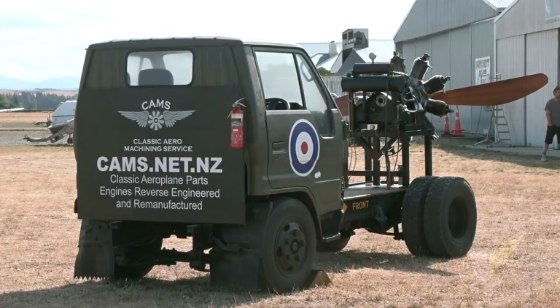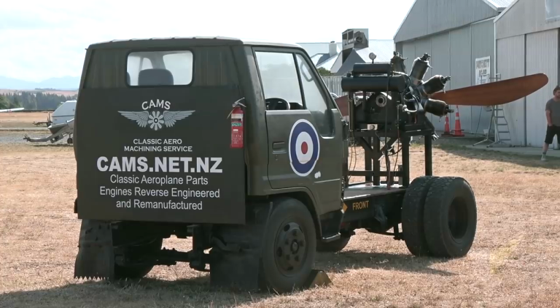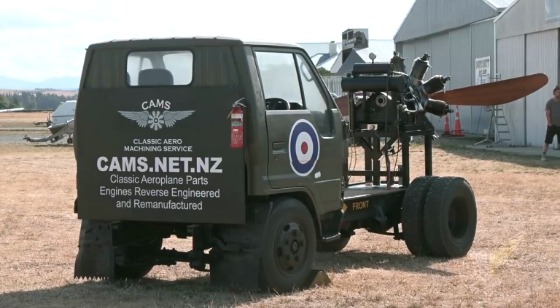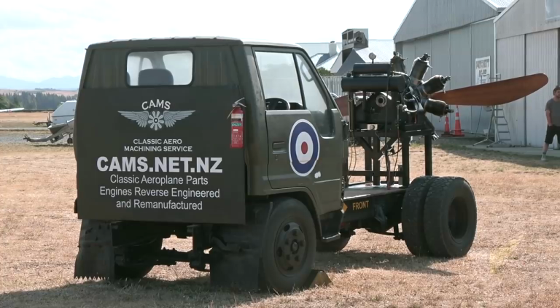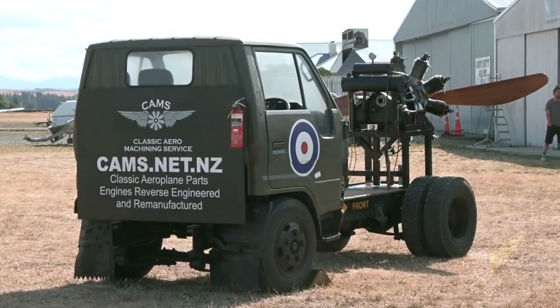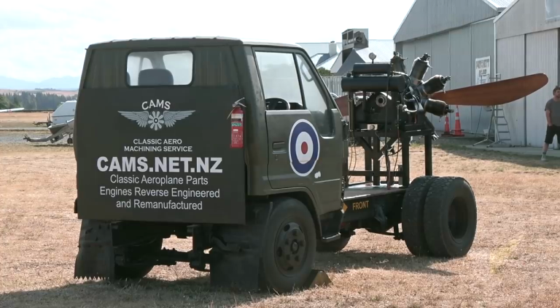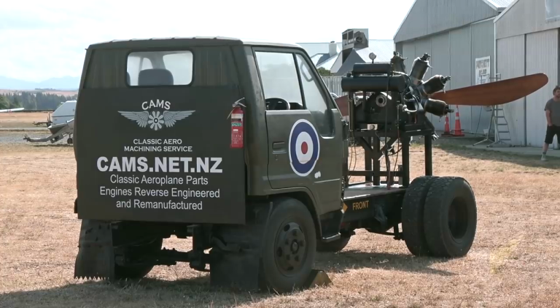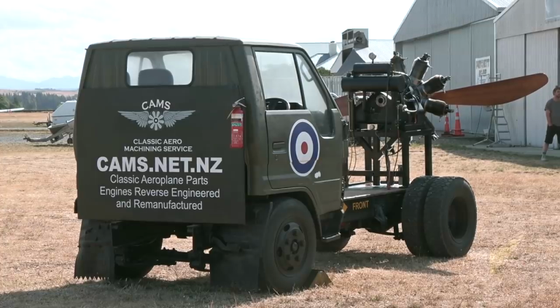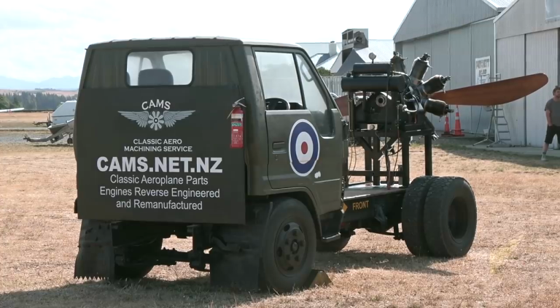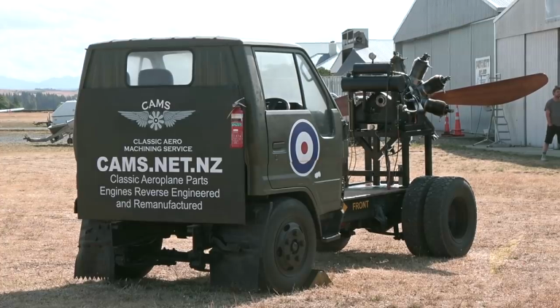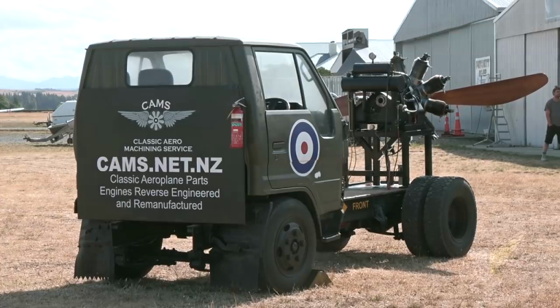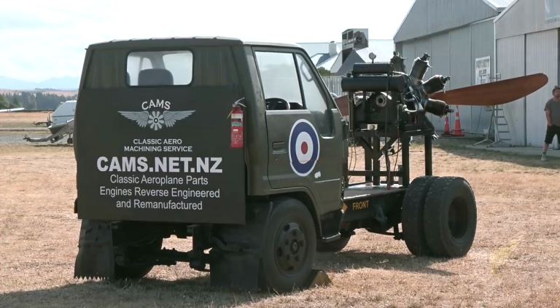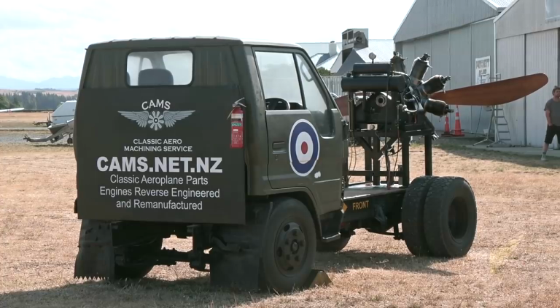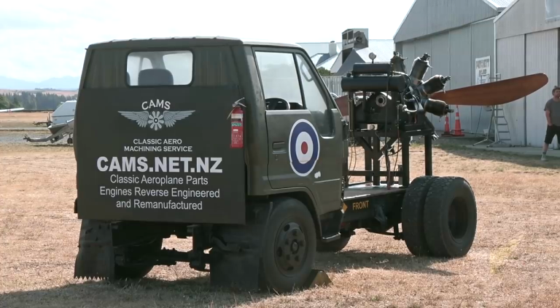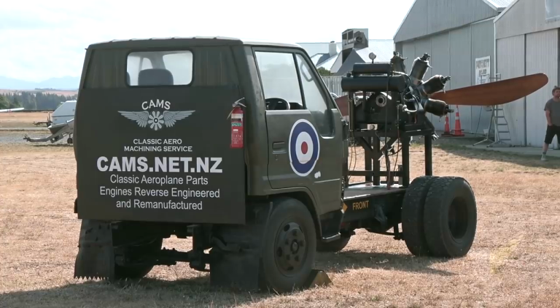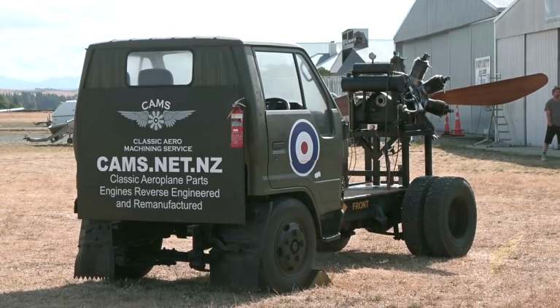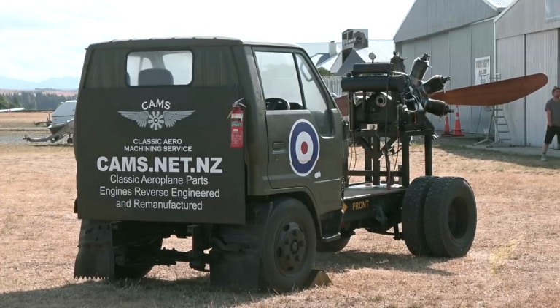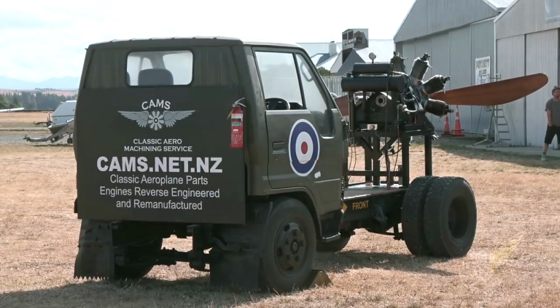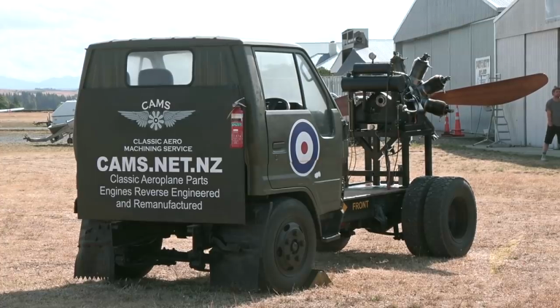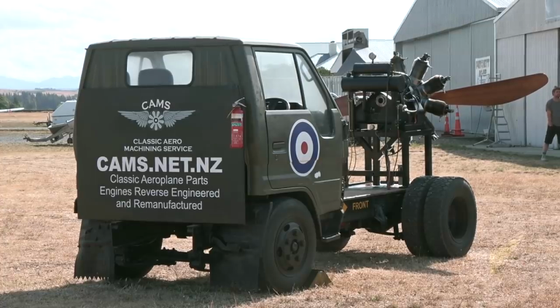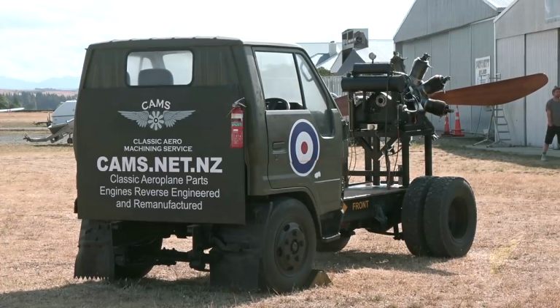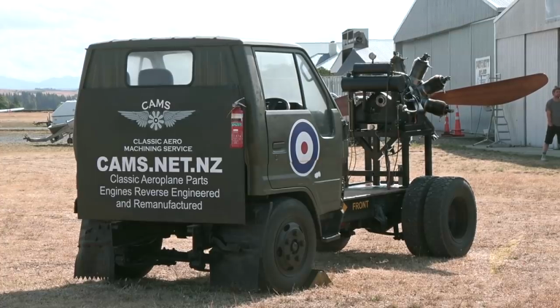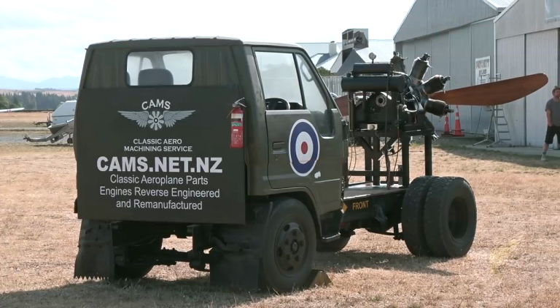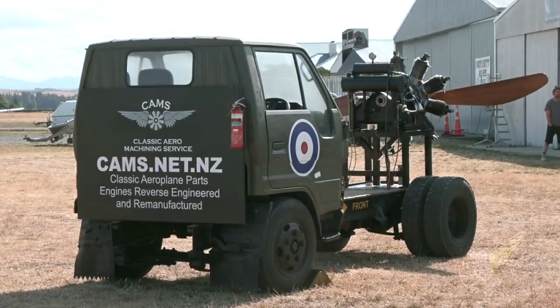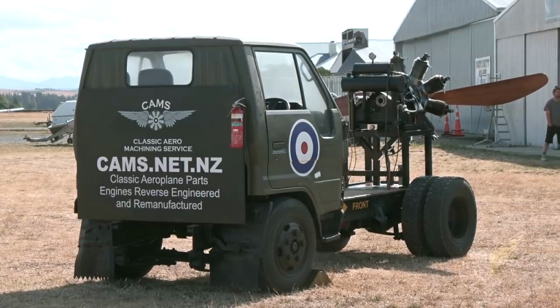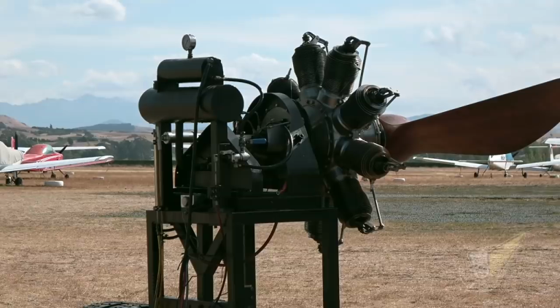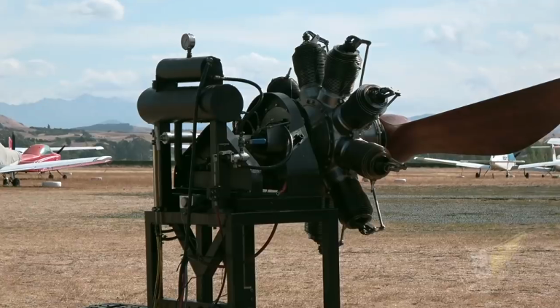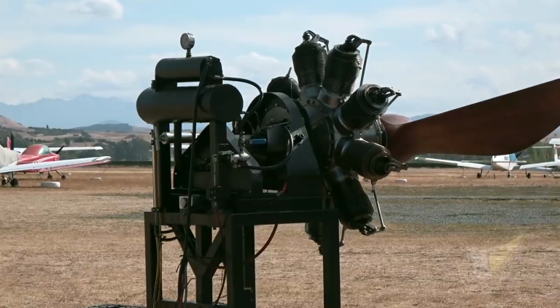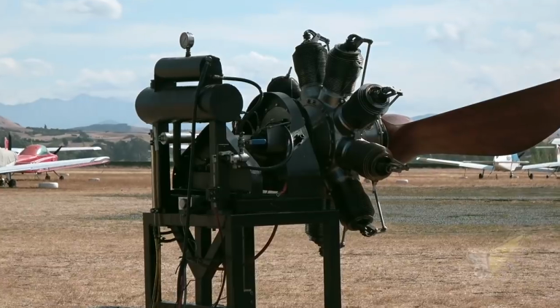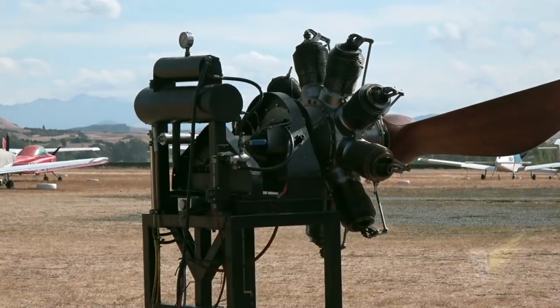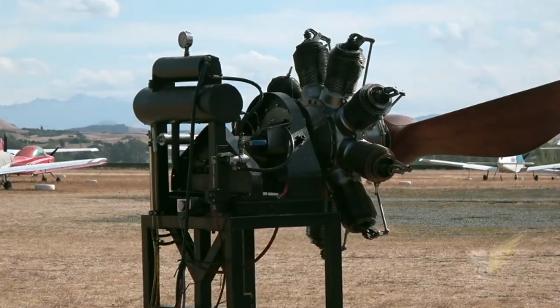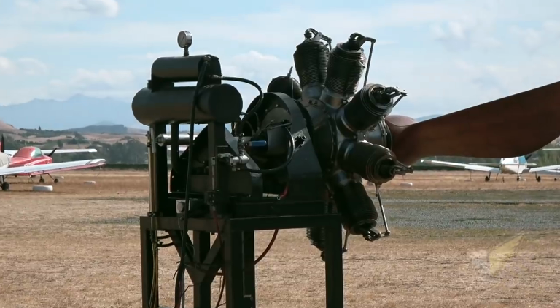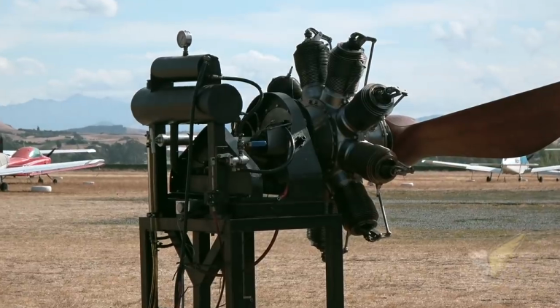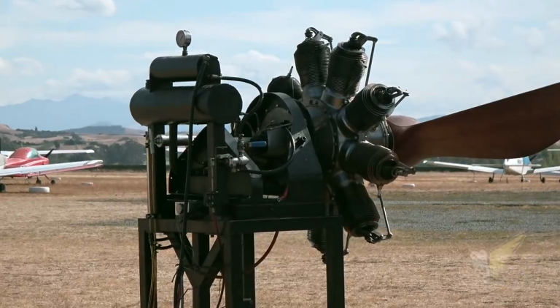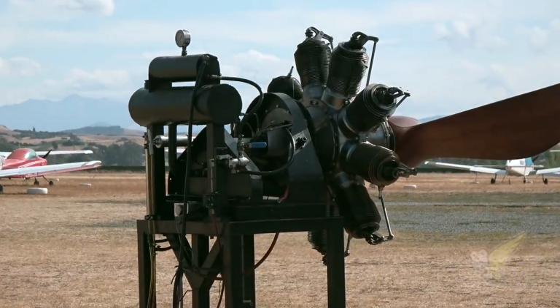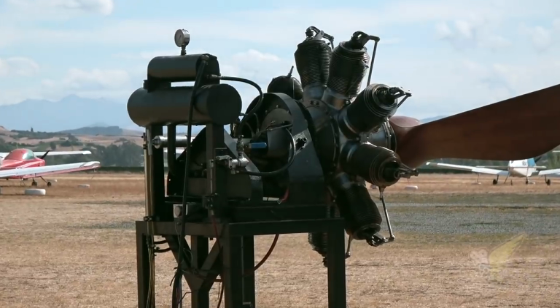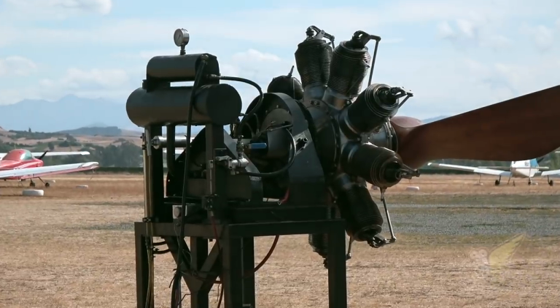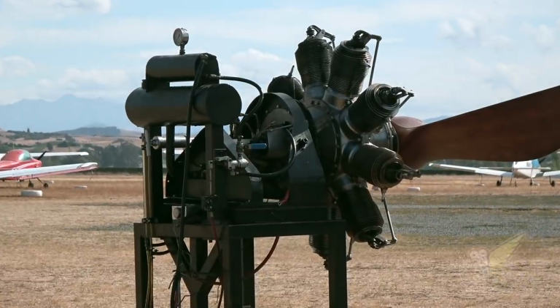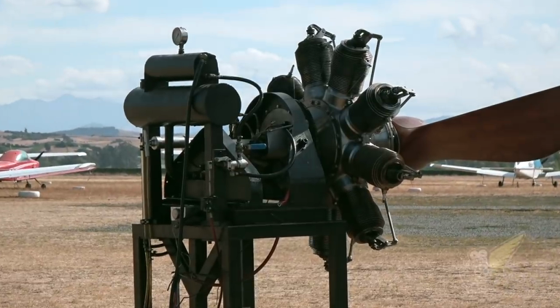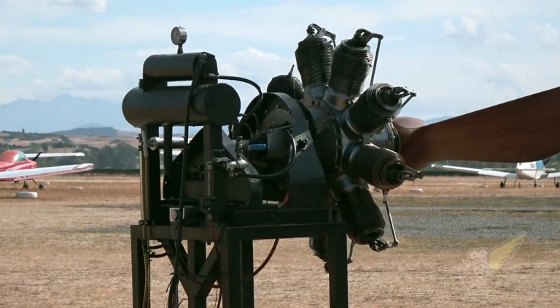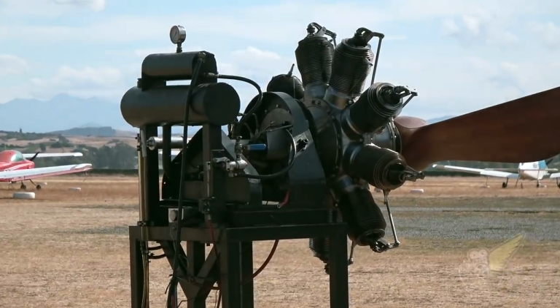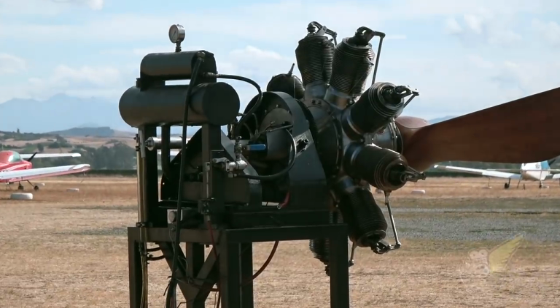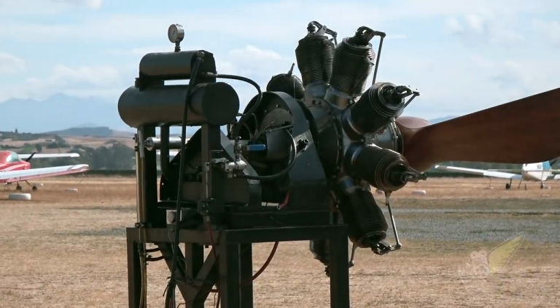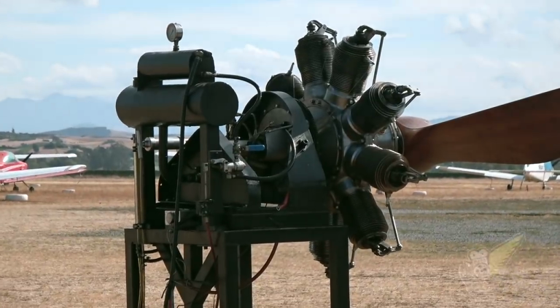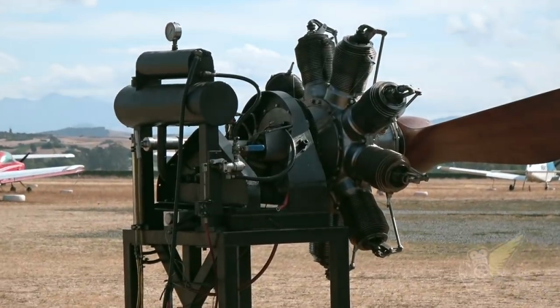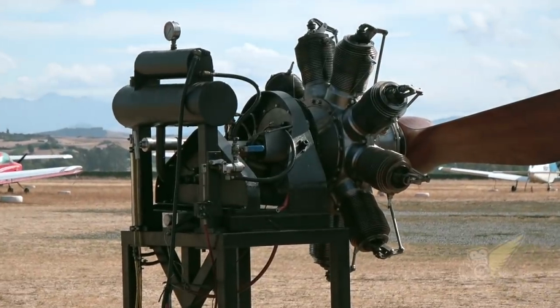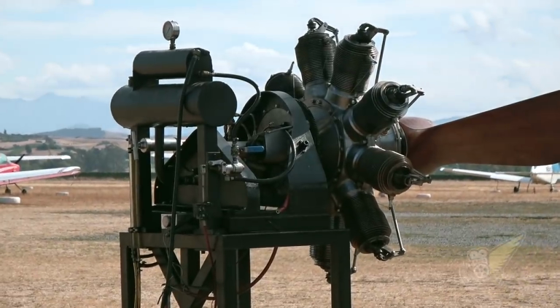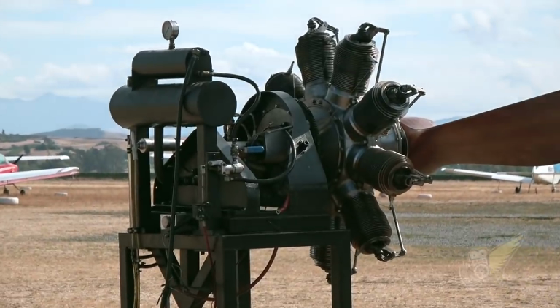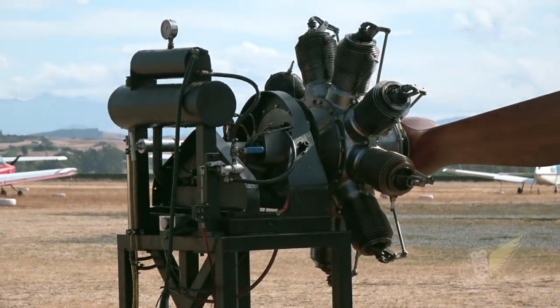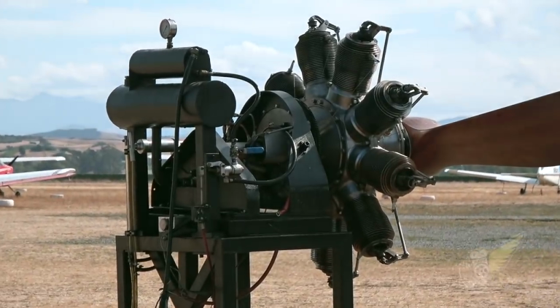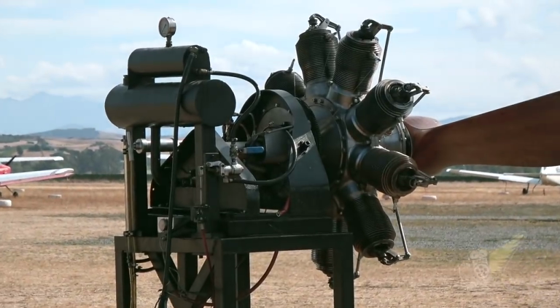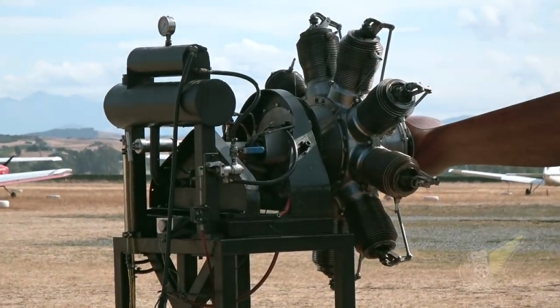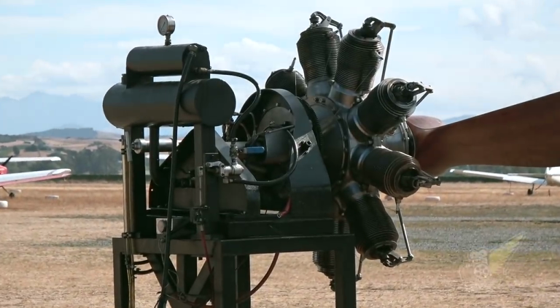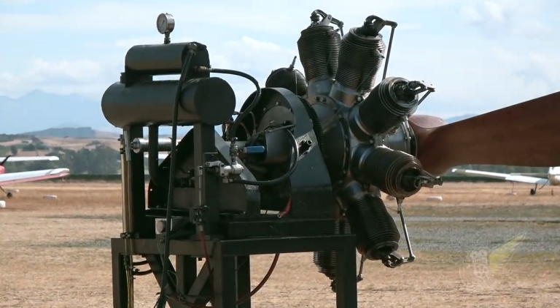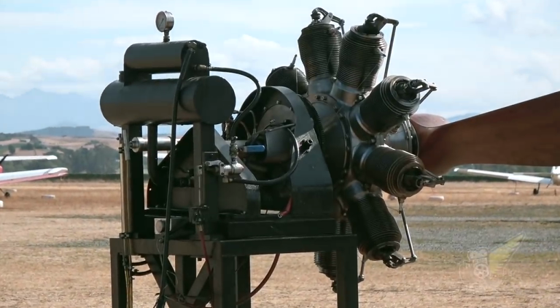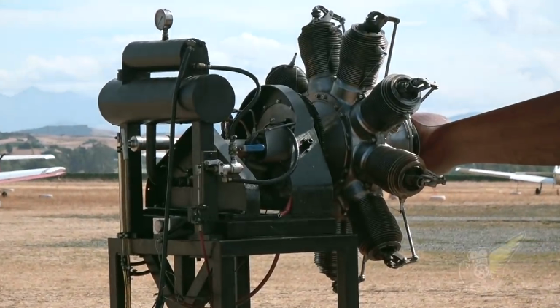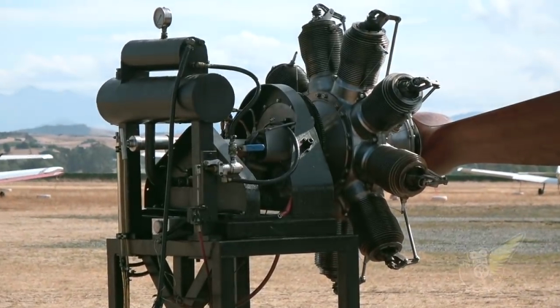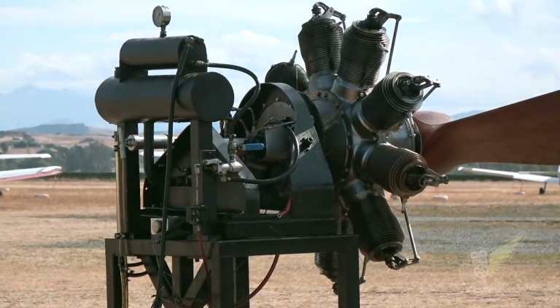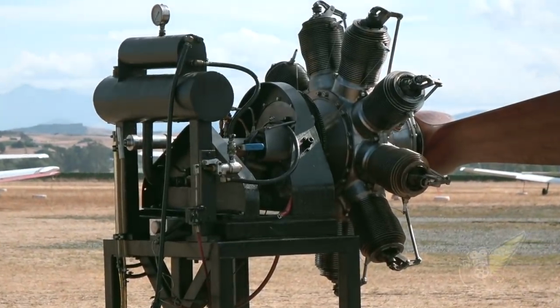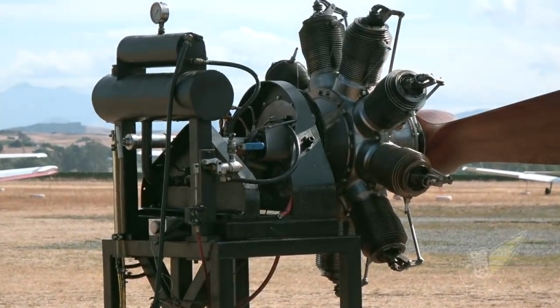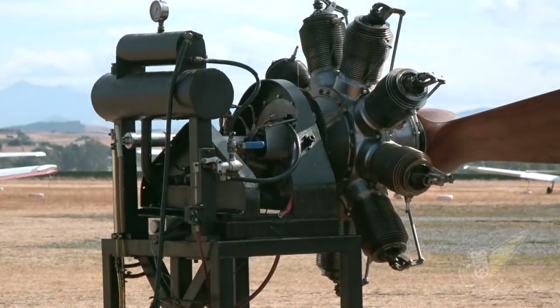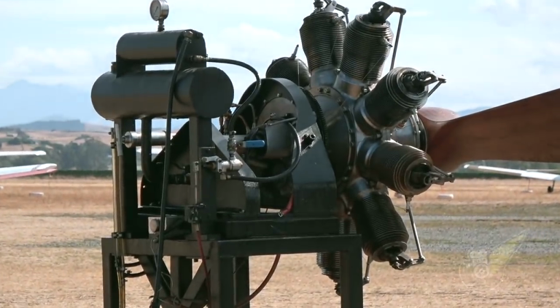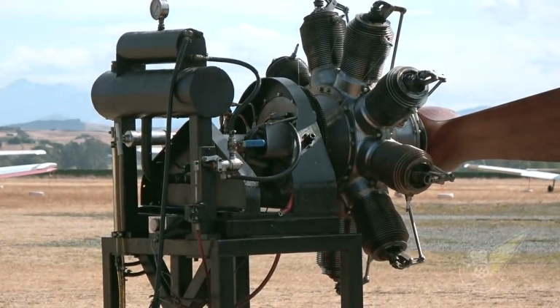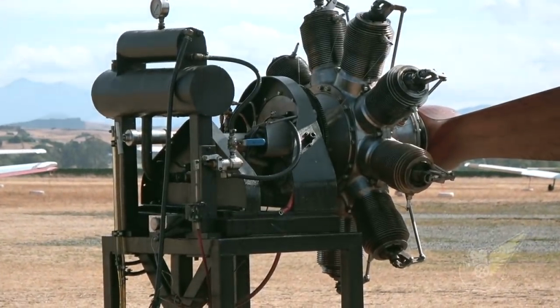Yes, that's correct. Now, the one we've just seen on display today — is that the first one? No, that's number four. Number four, okay.